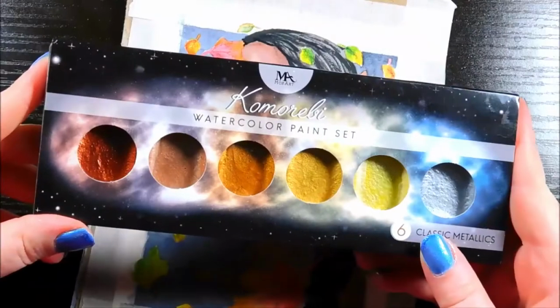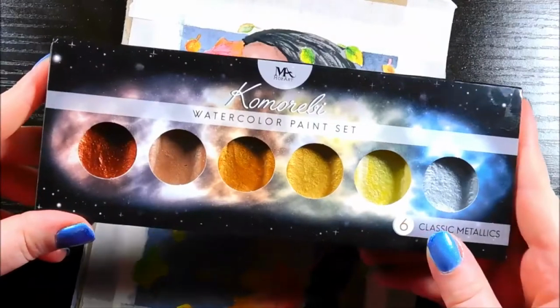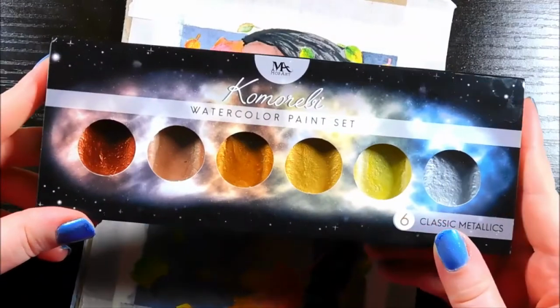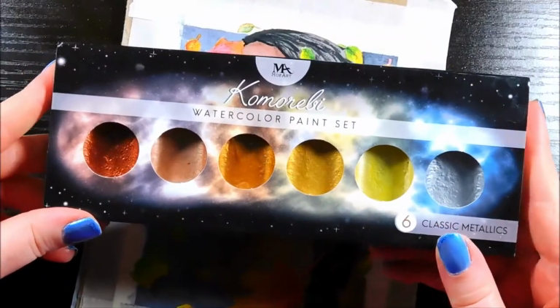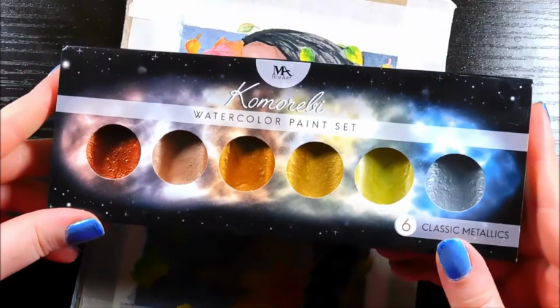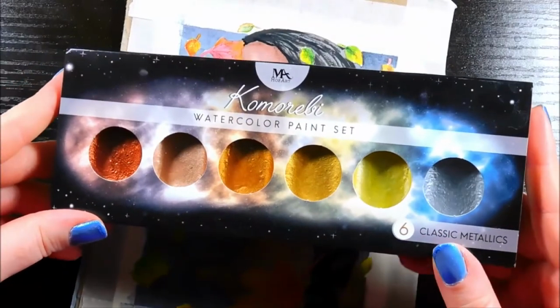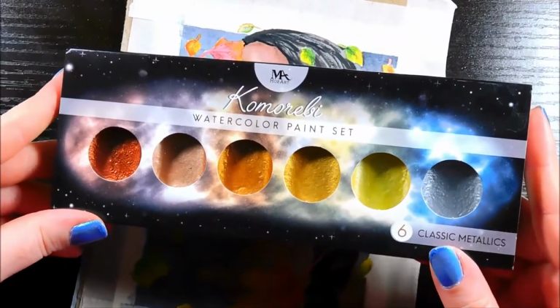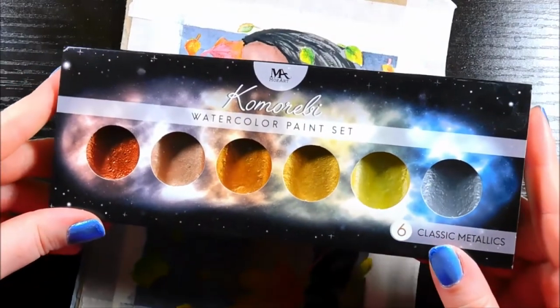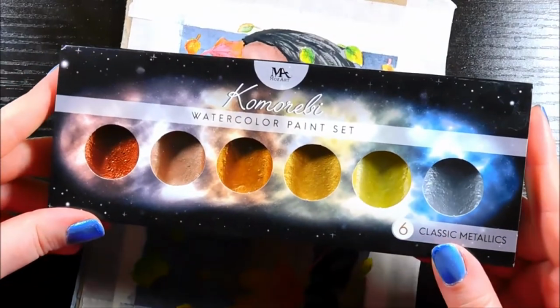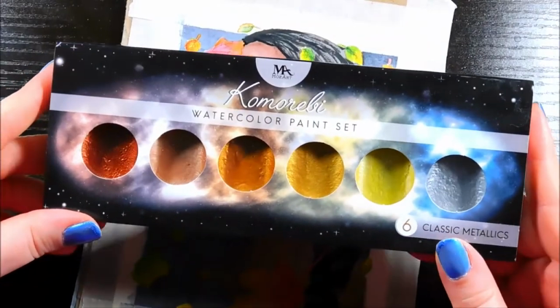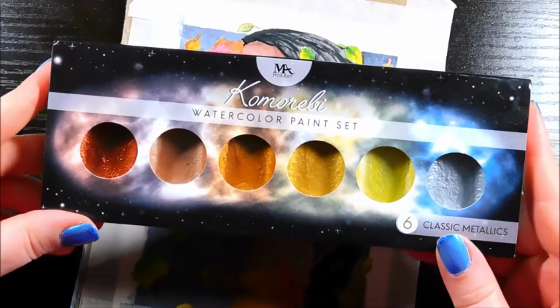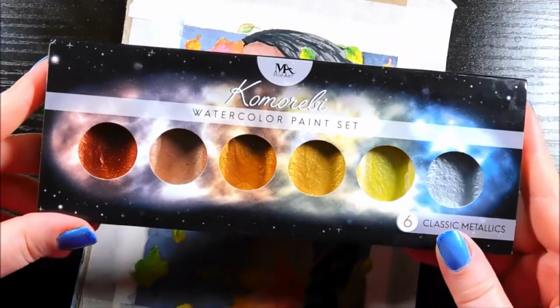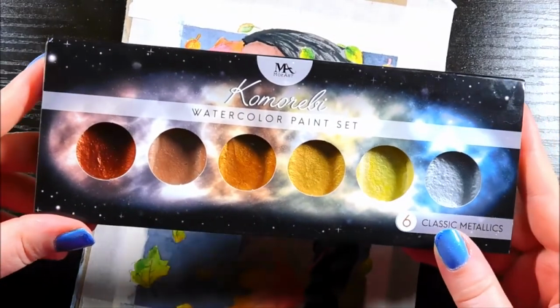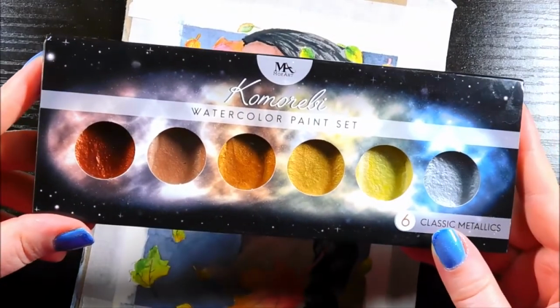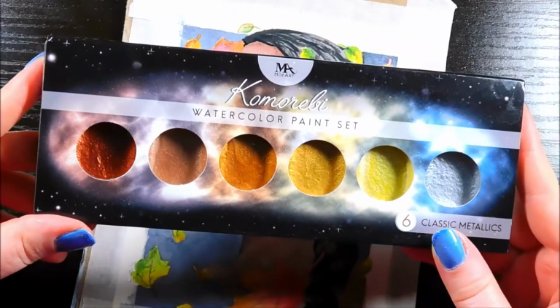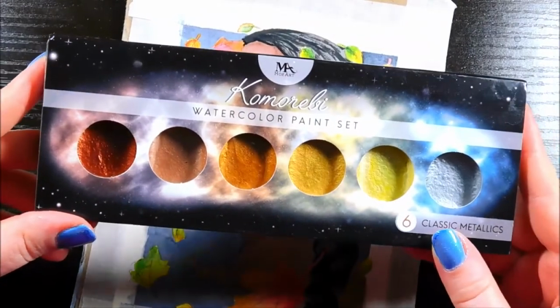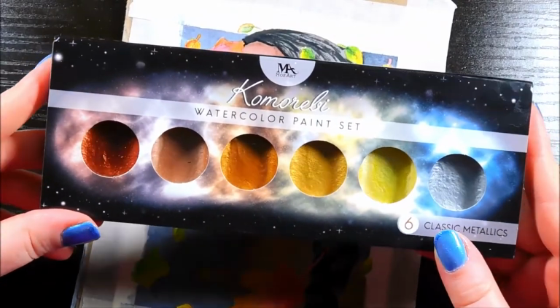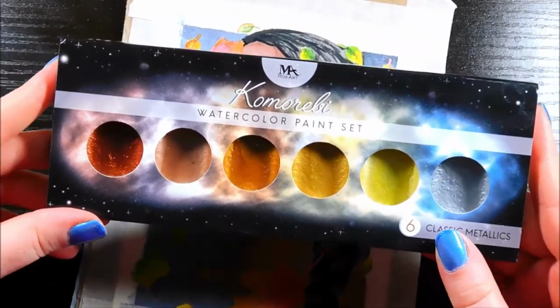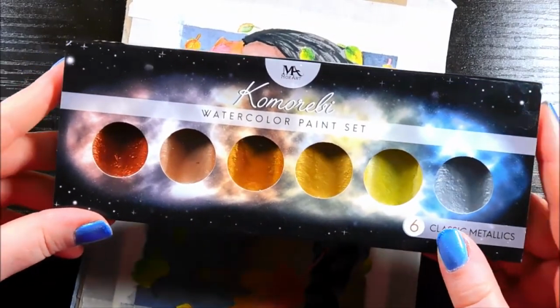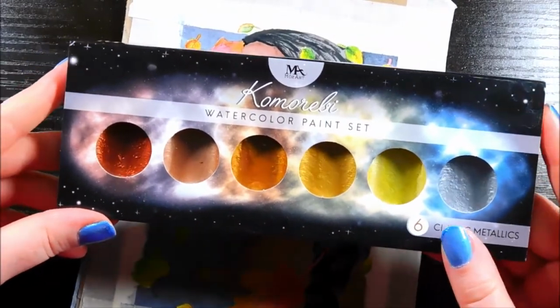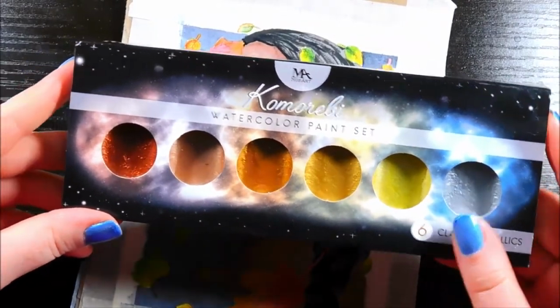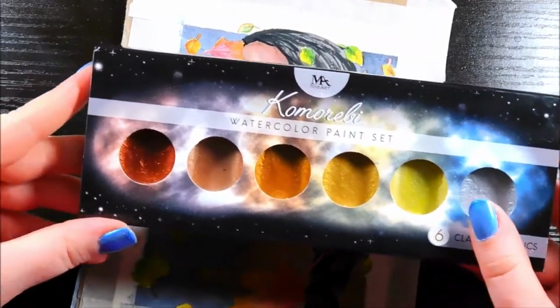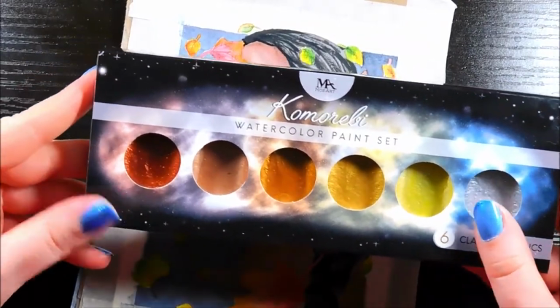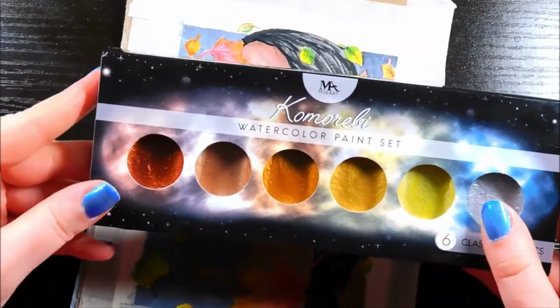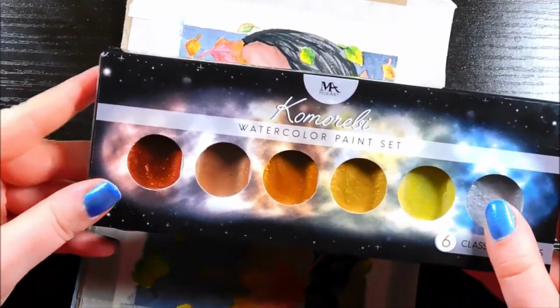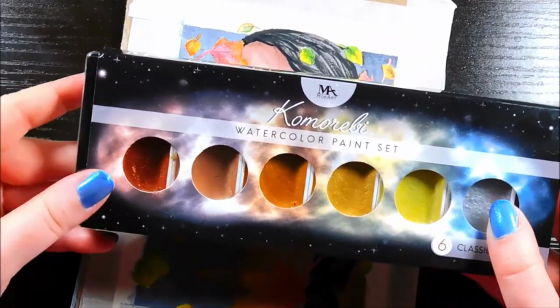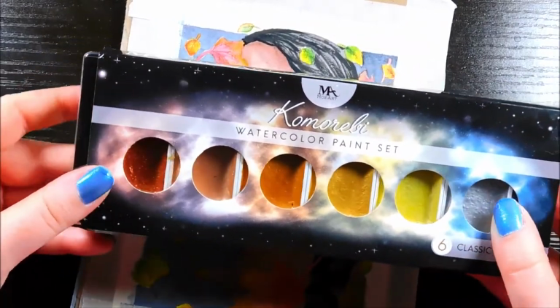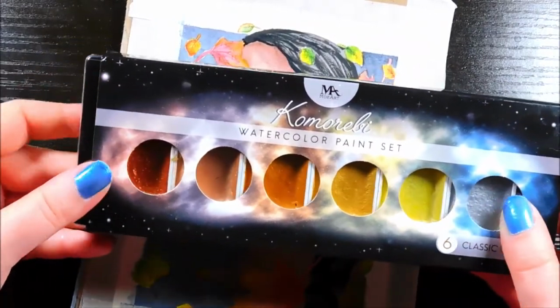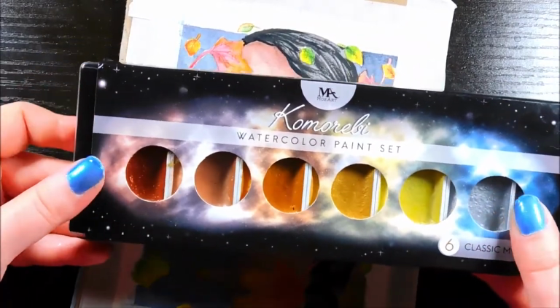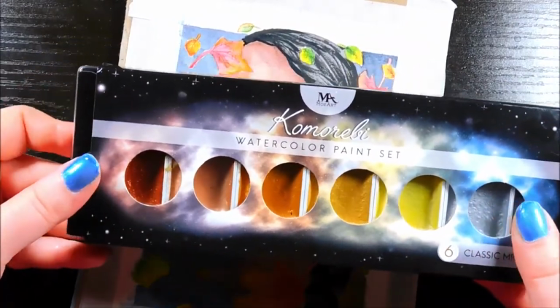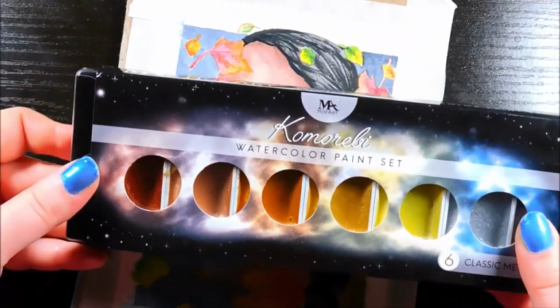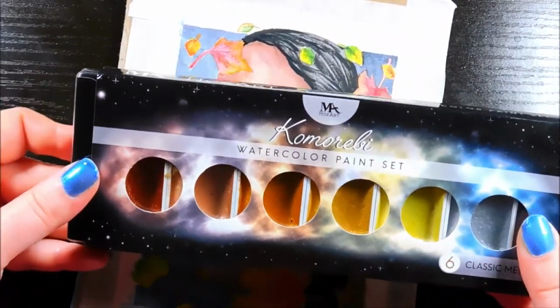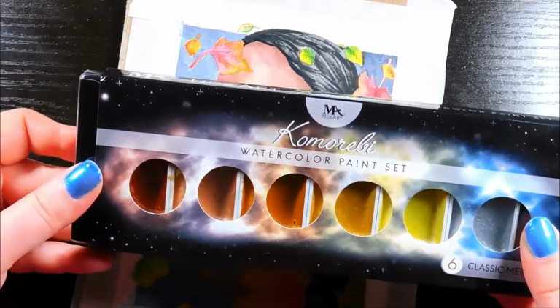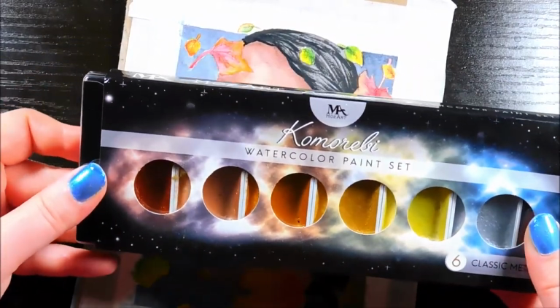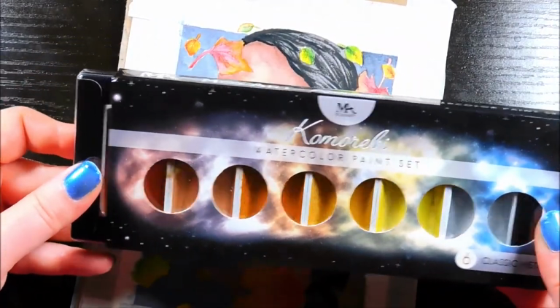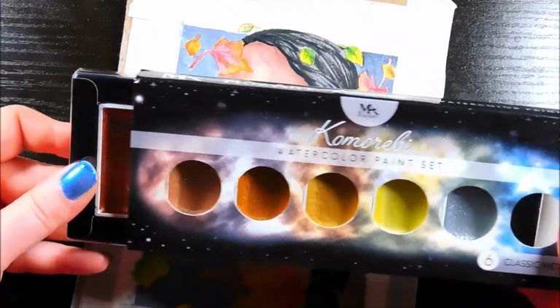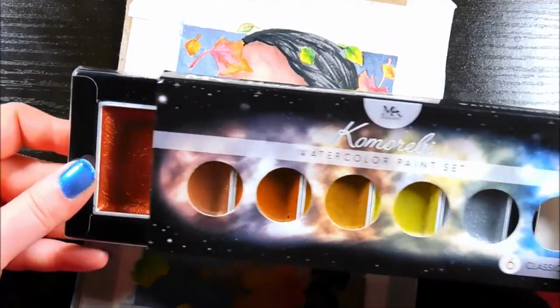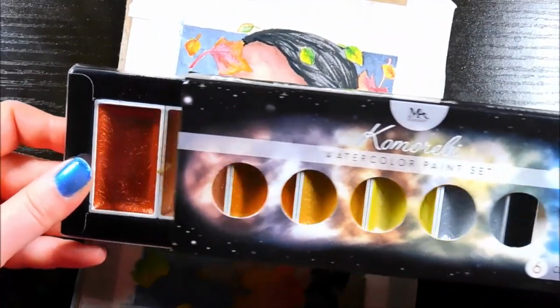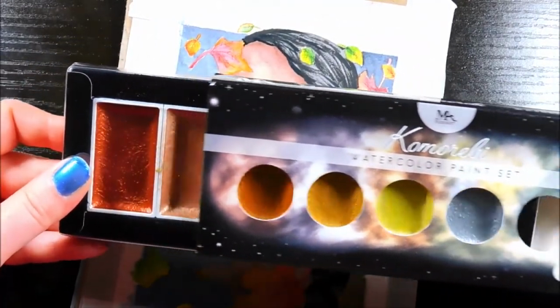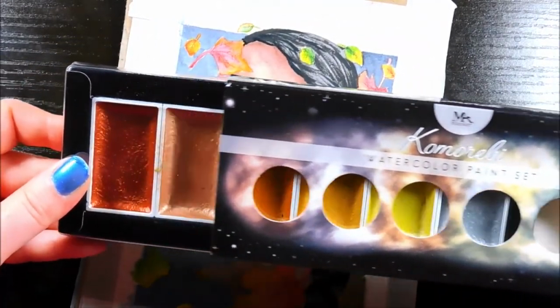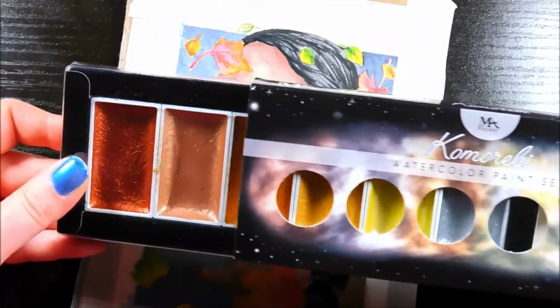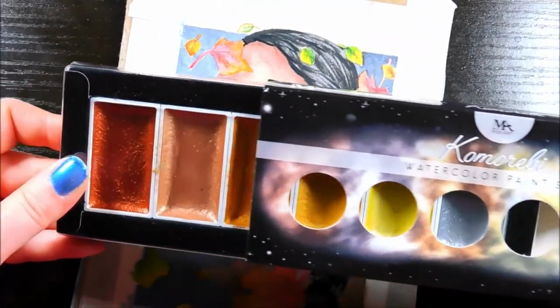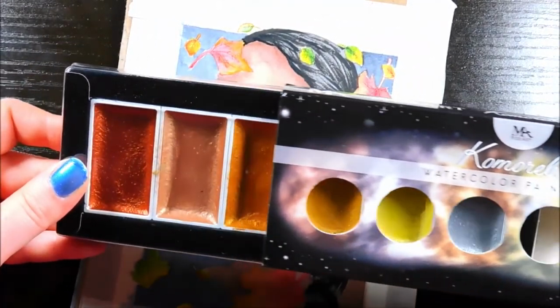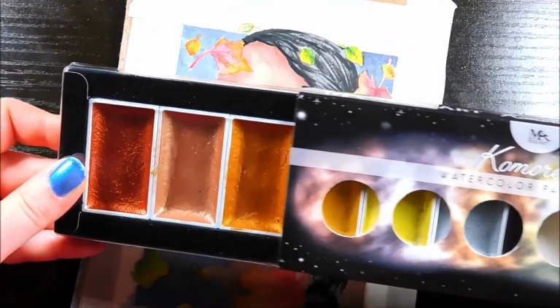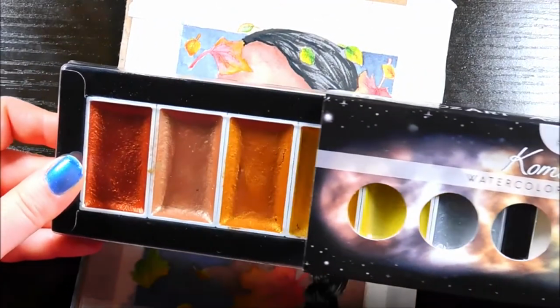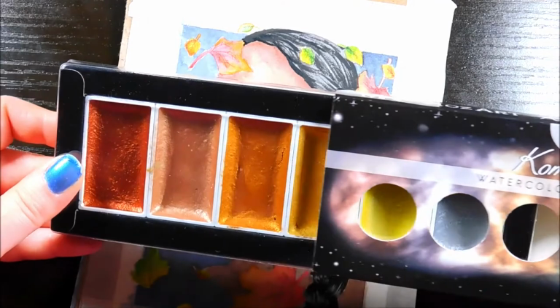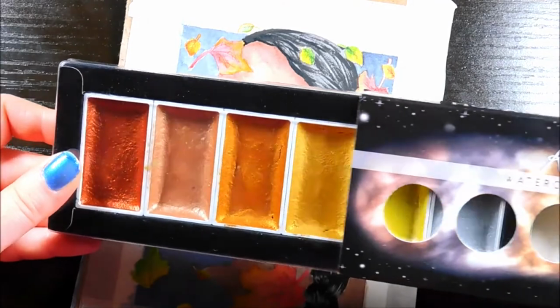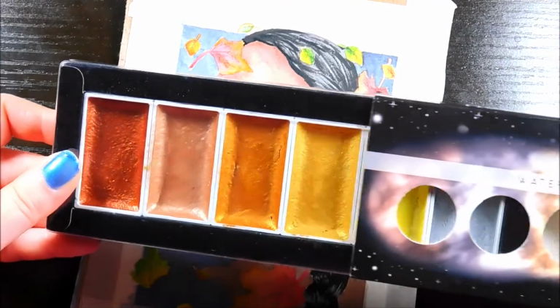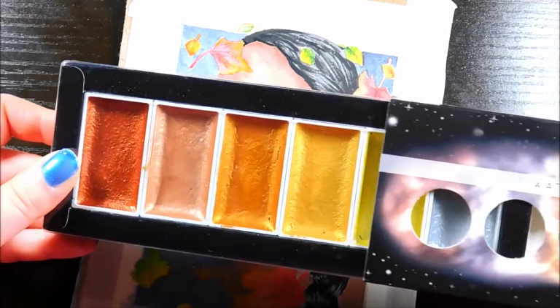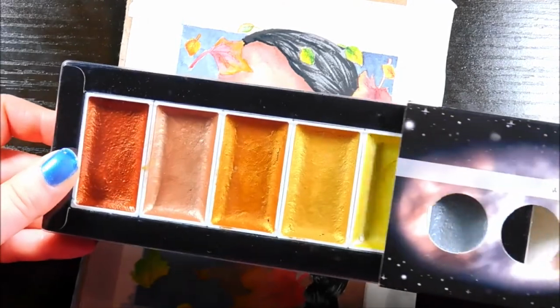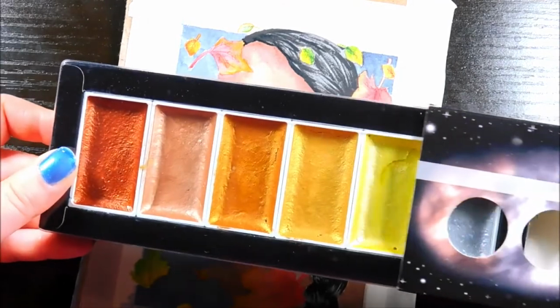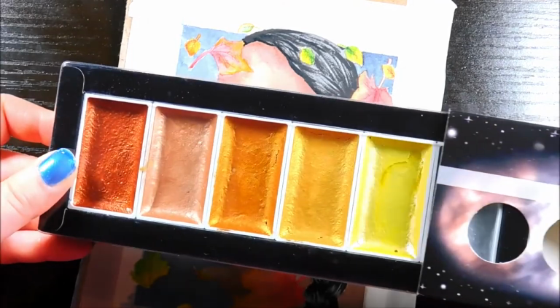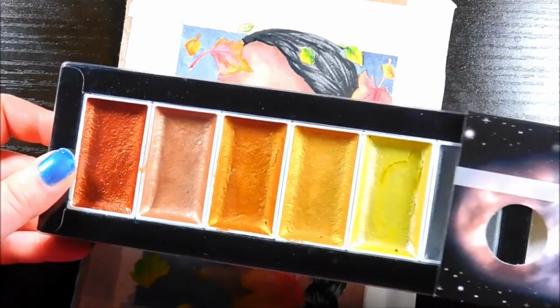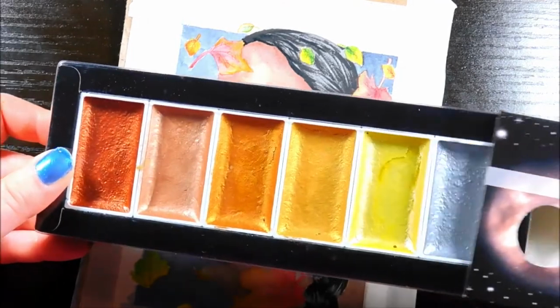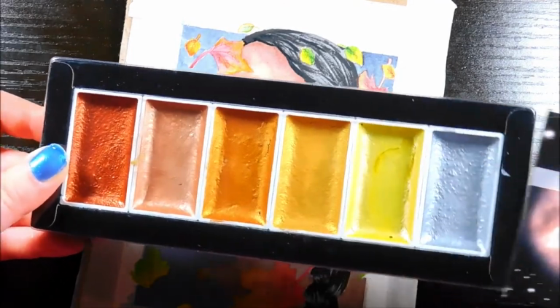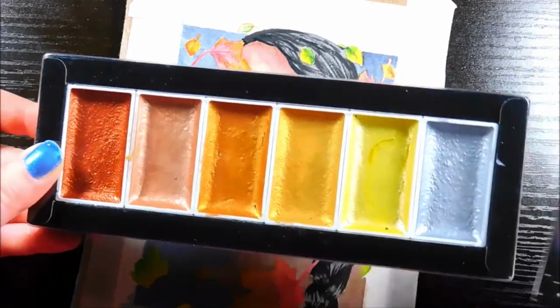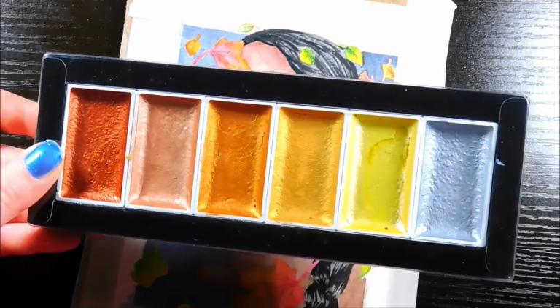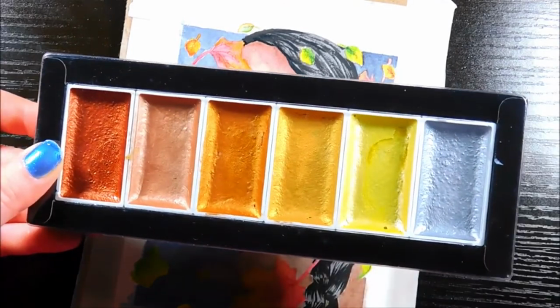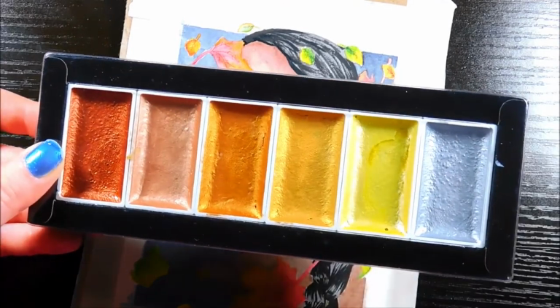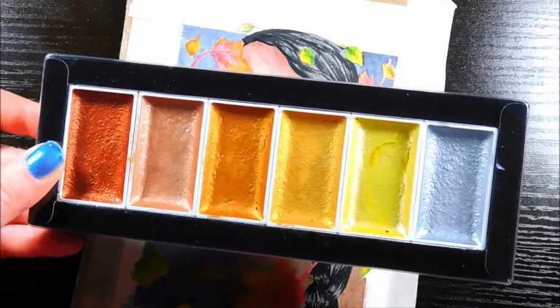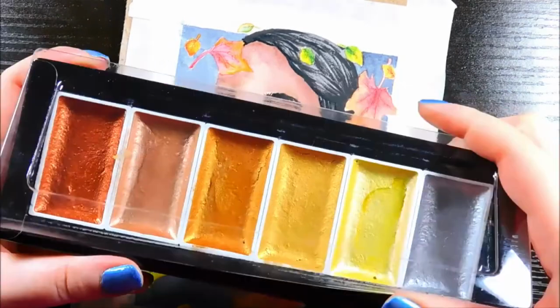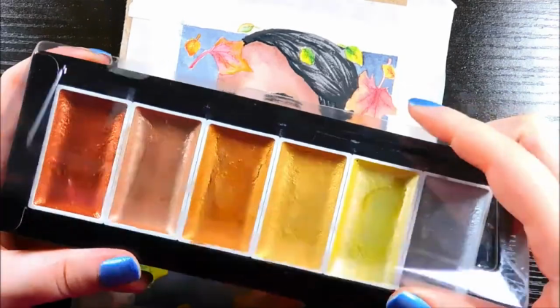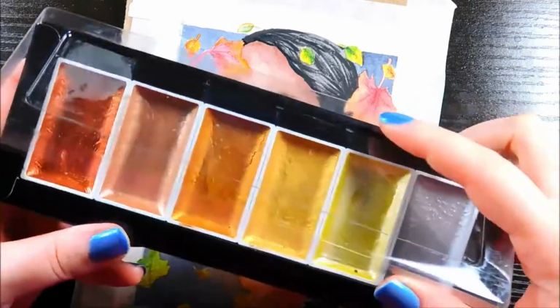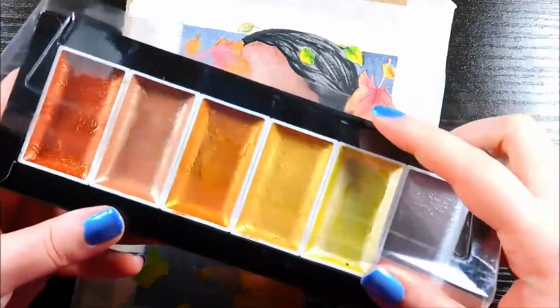I haven't used my metallic paints in a while so I decided to use this Komarebi set to give her some sparkly gold earrings and eyeshadow.